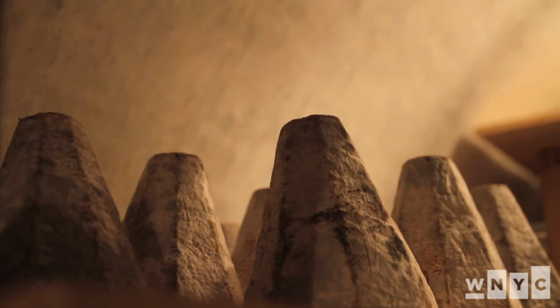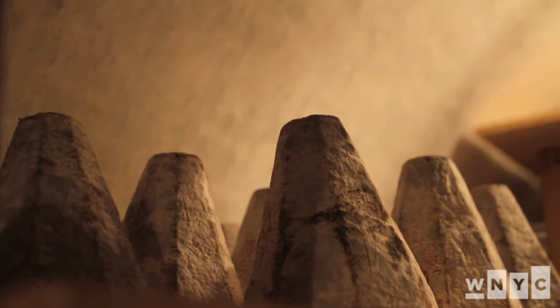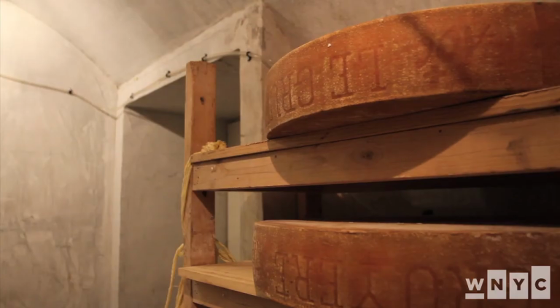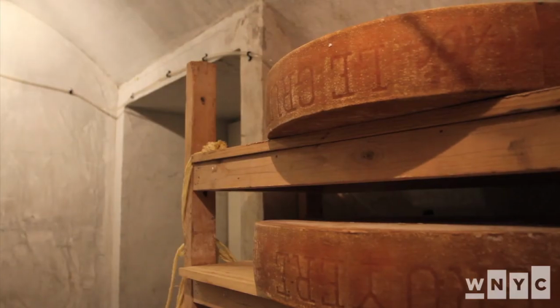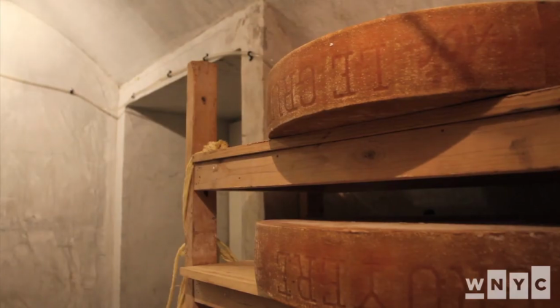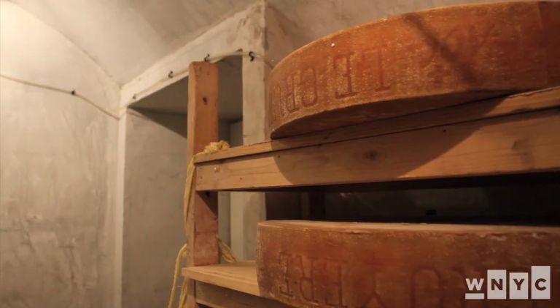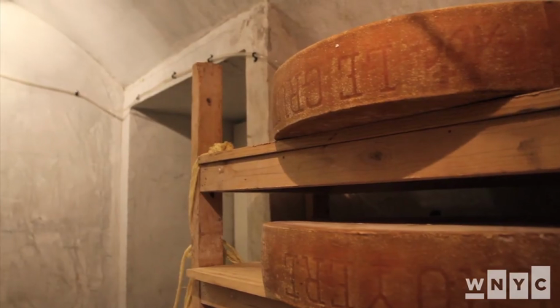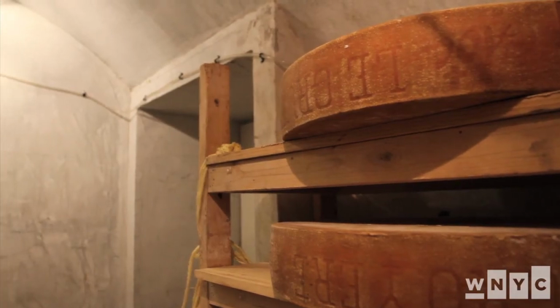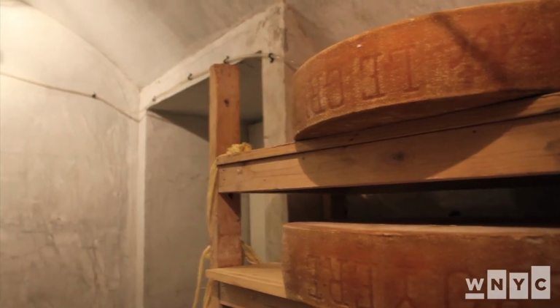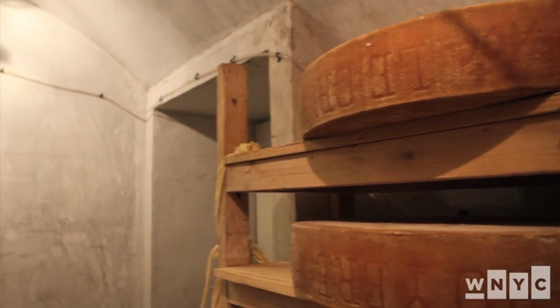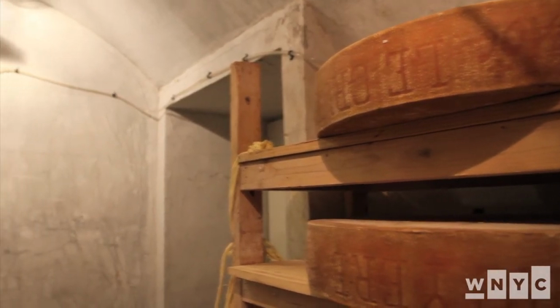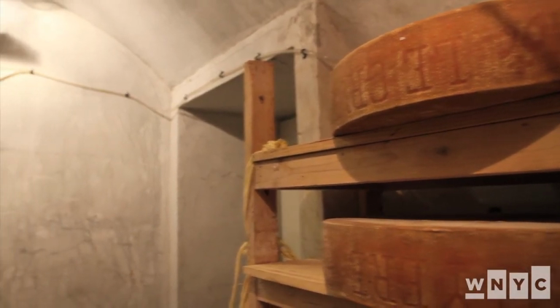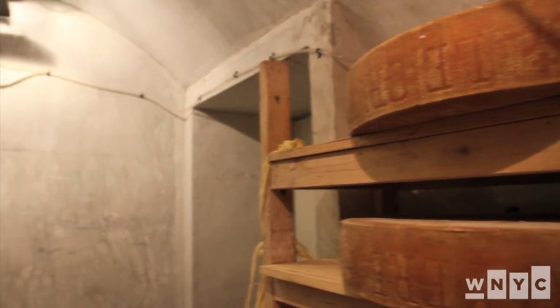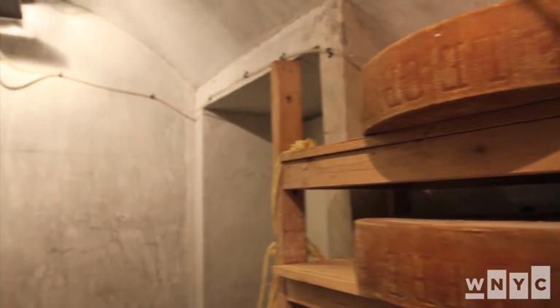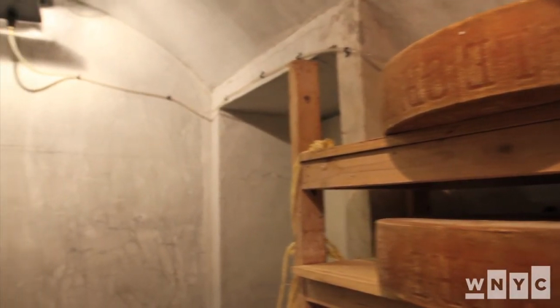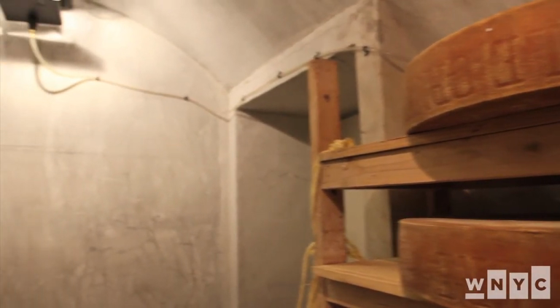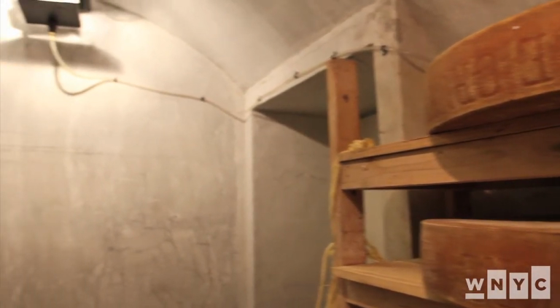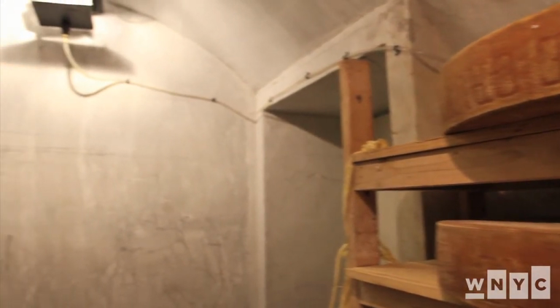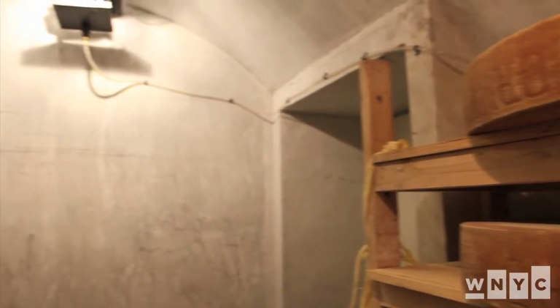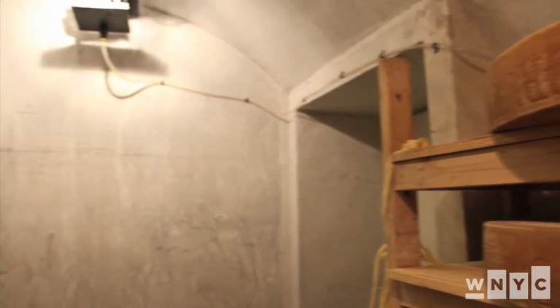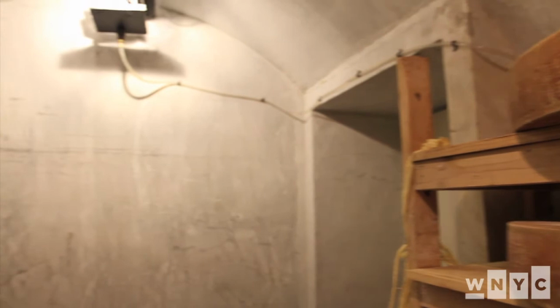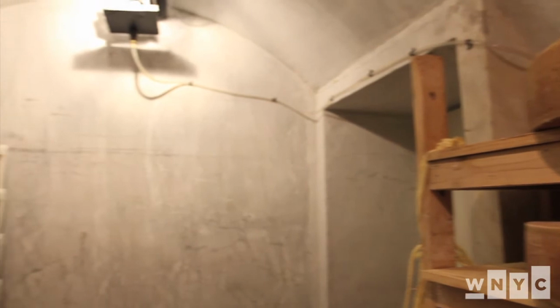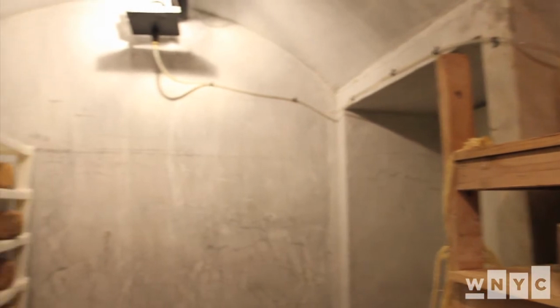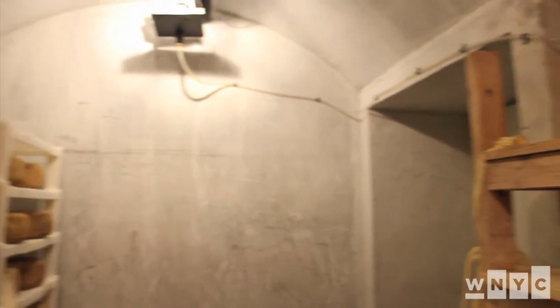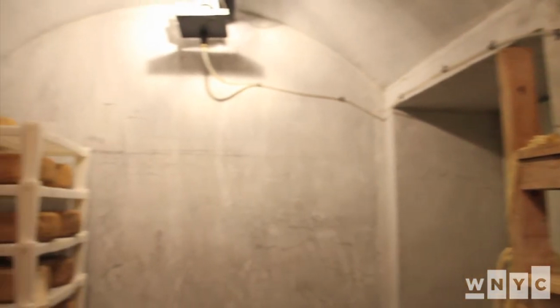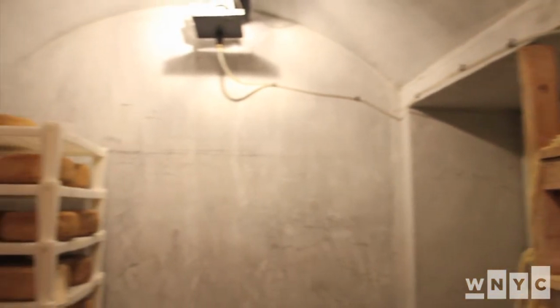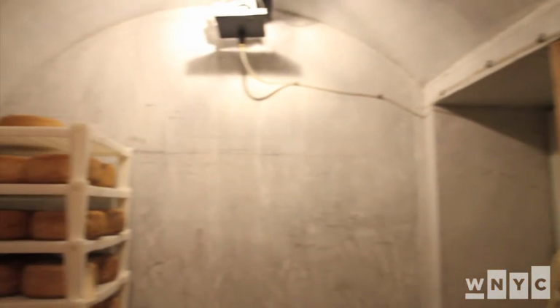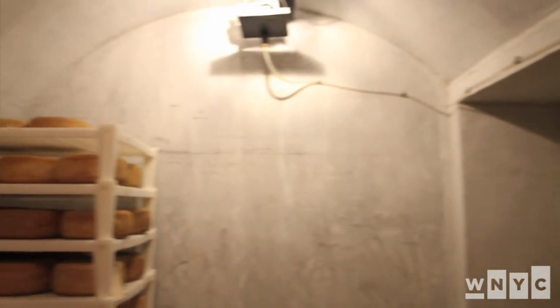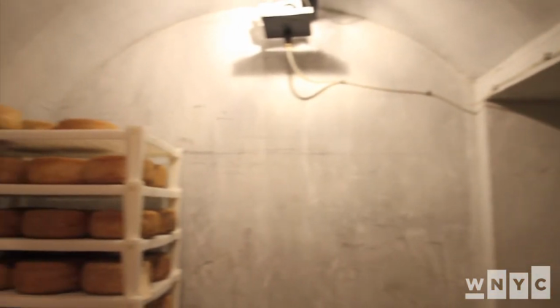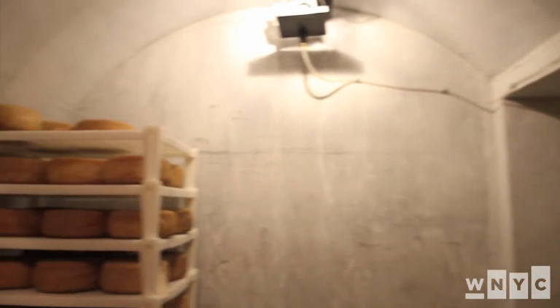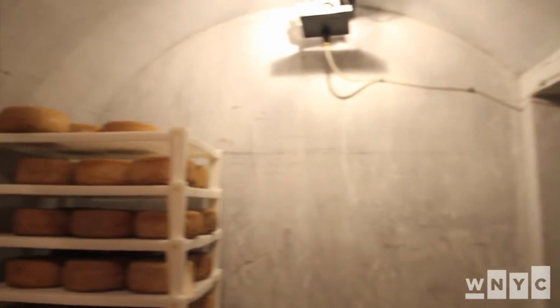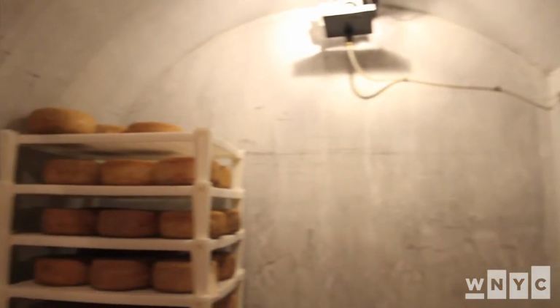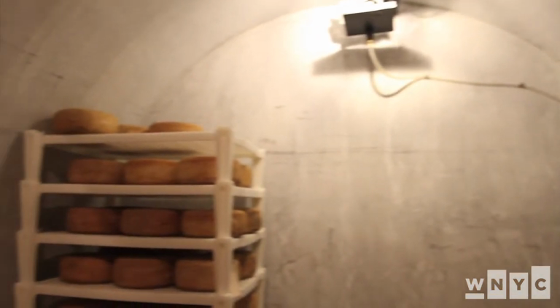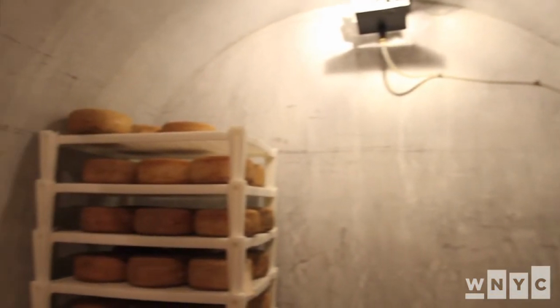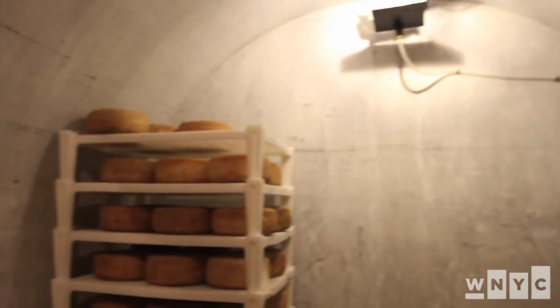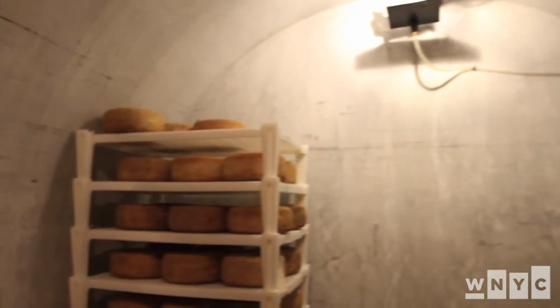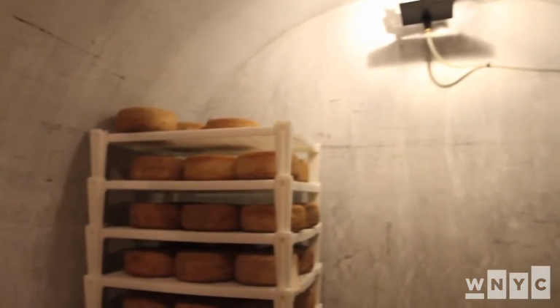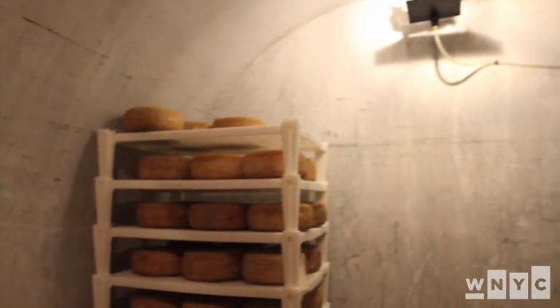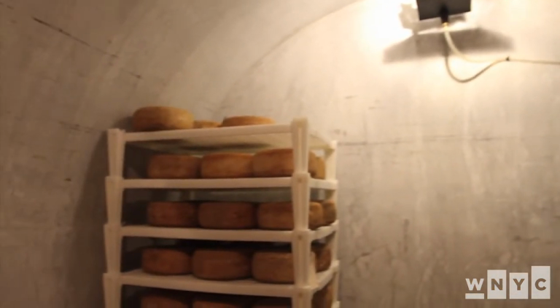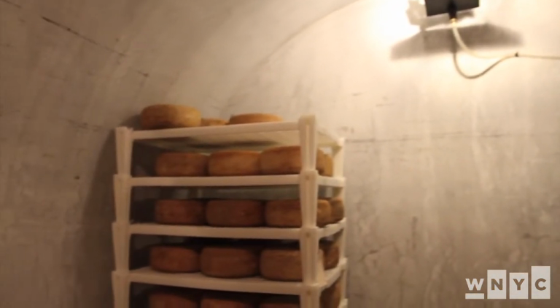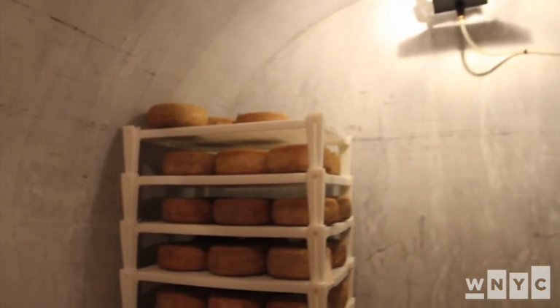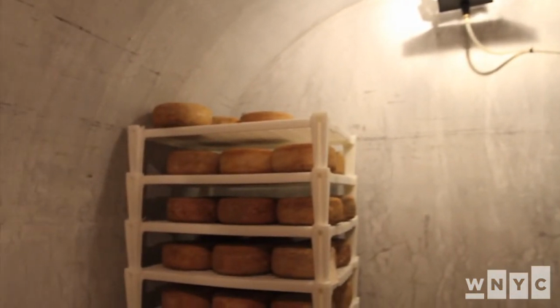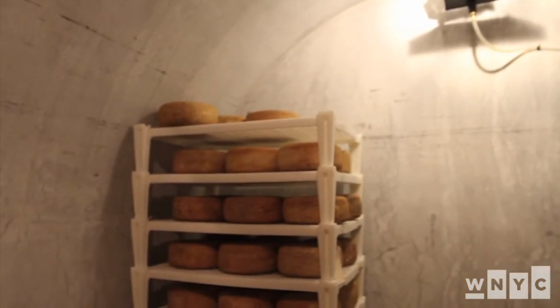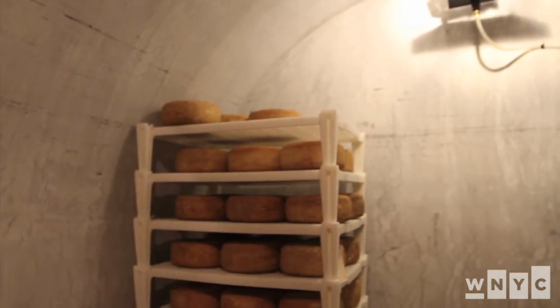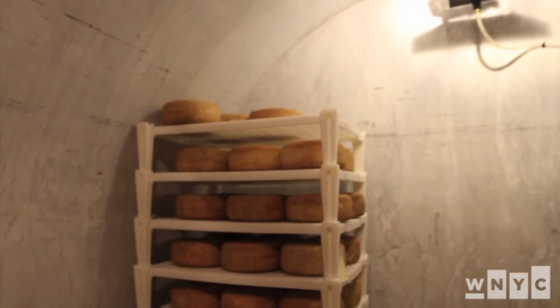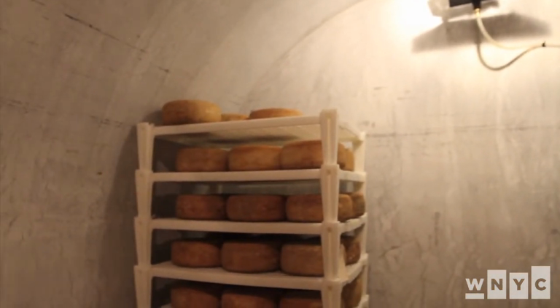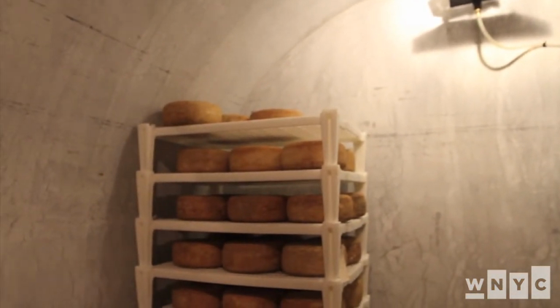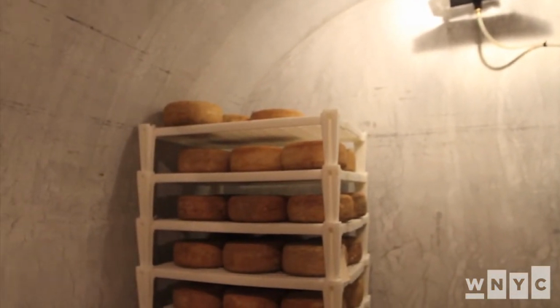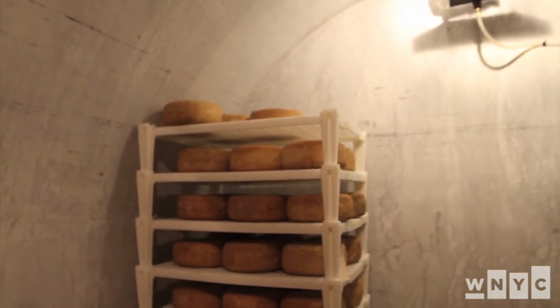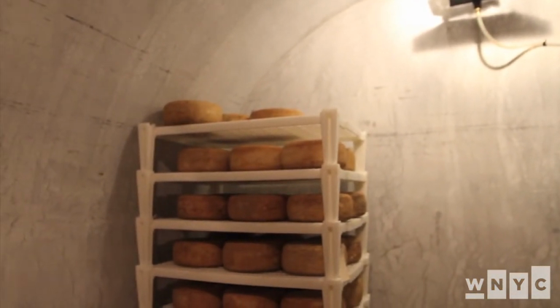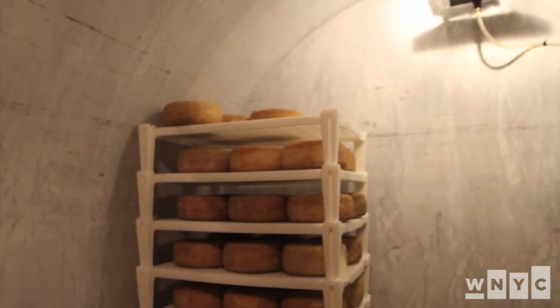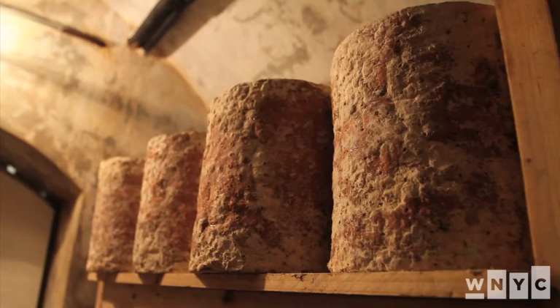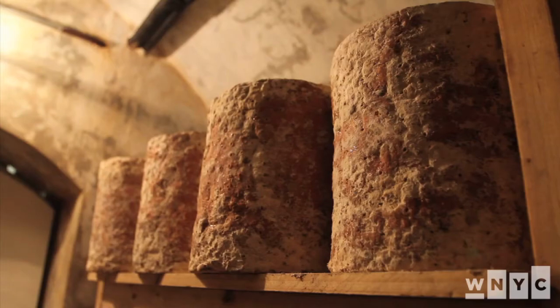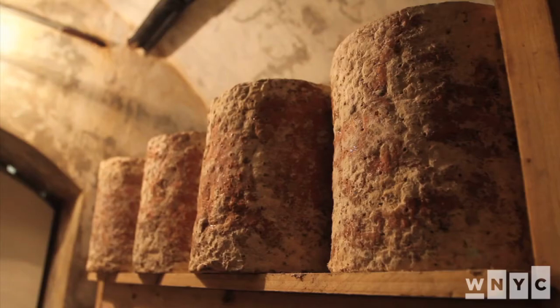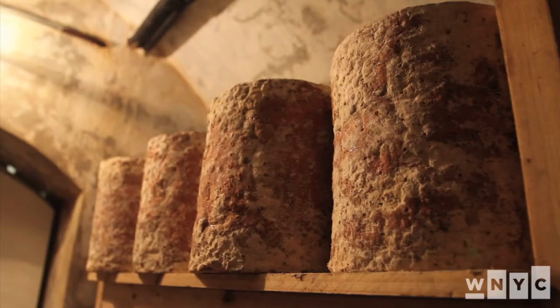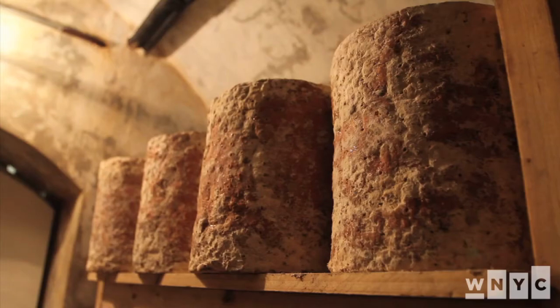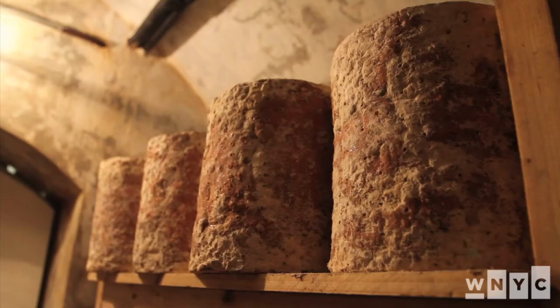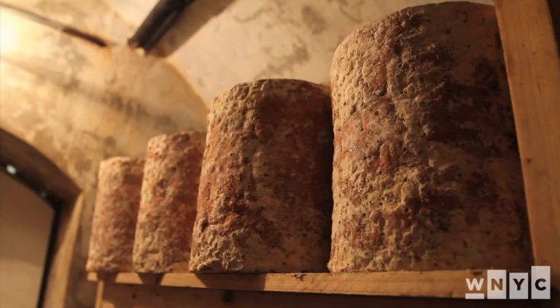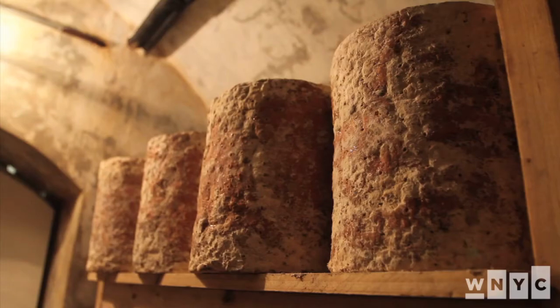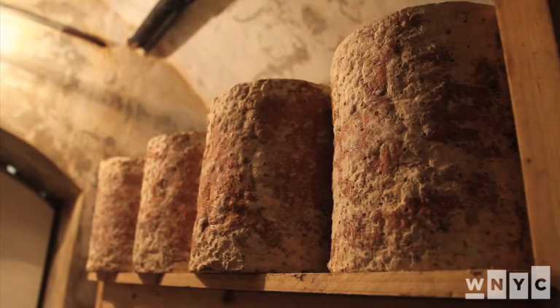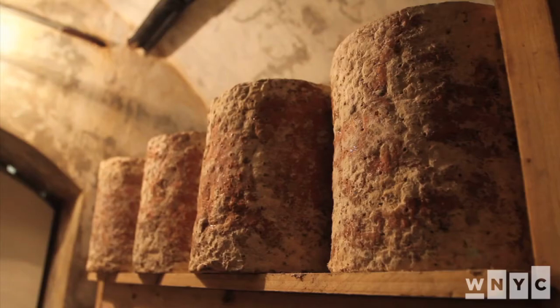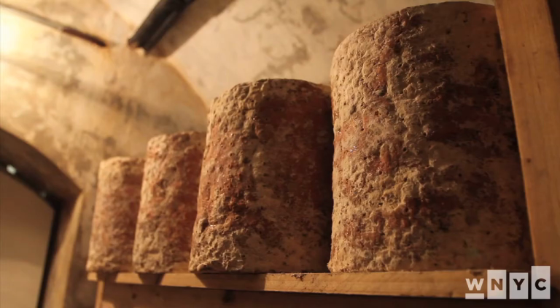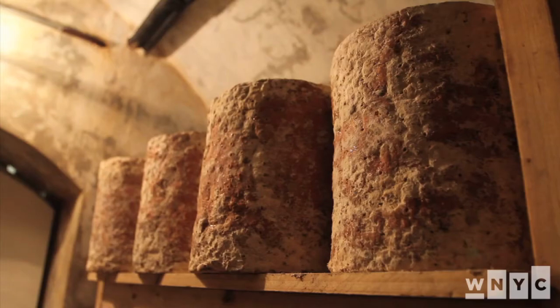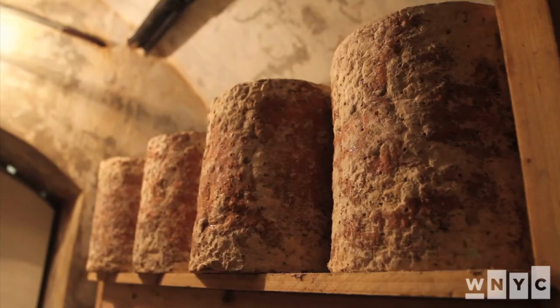We like to think of it as like a frat house or something, where you get all these different people coming and expressing themselves in different ways.